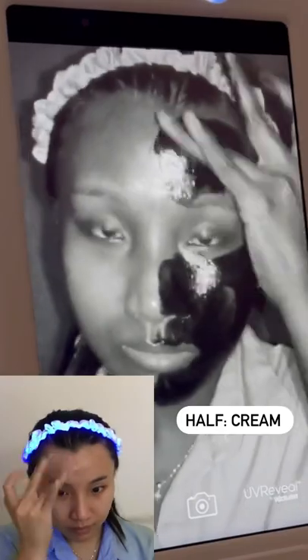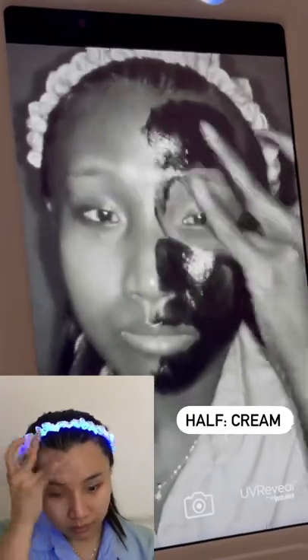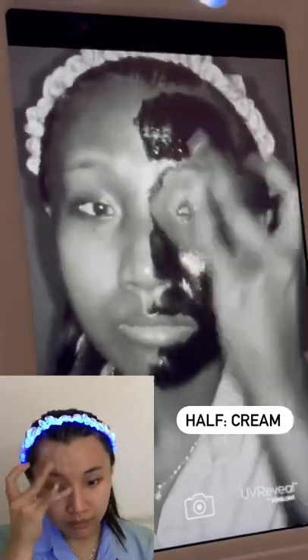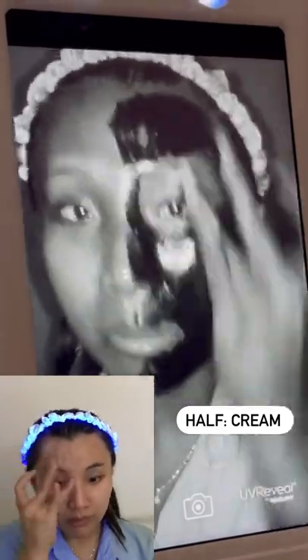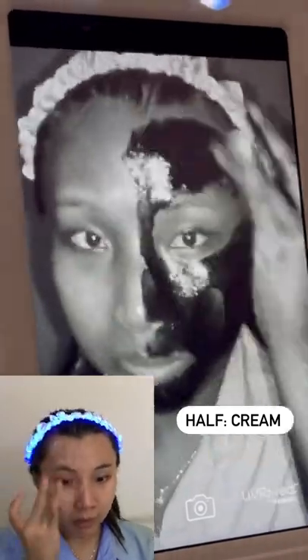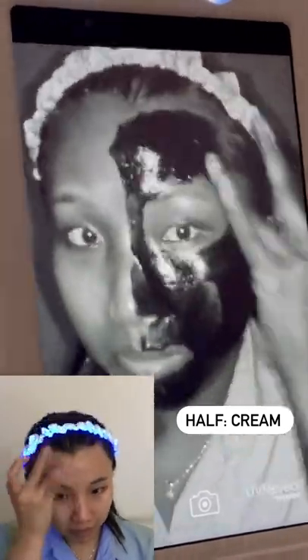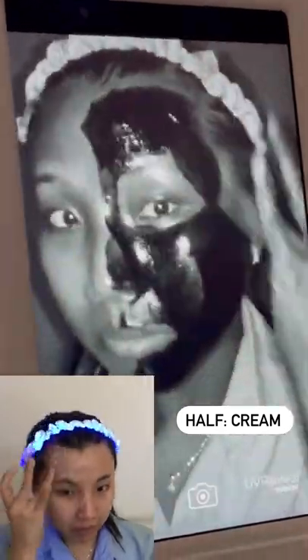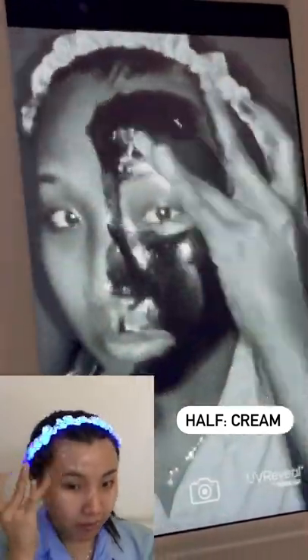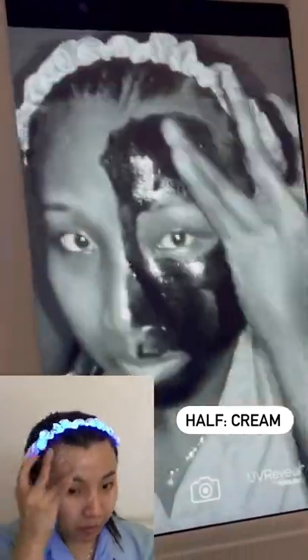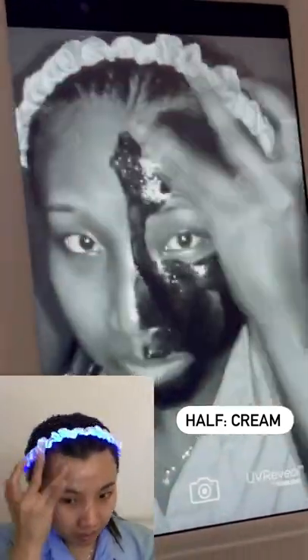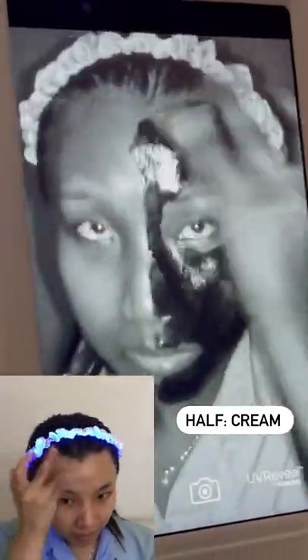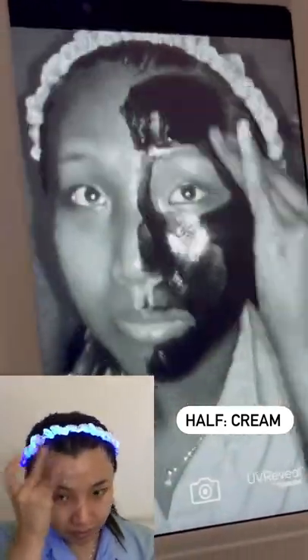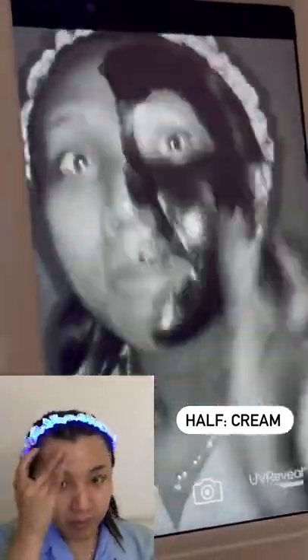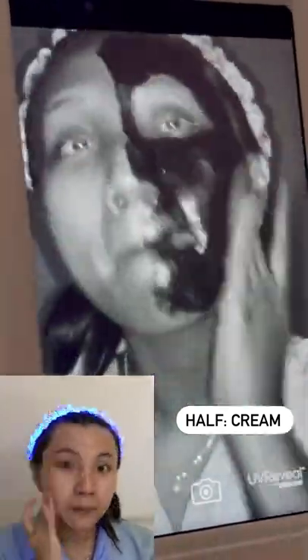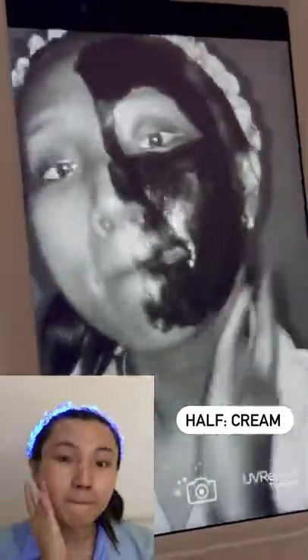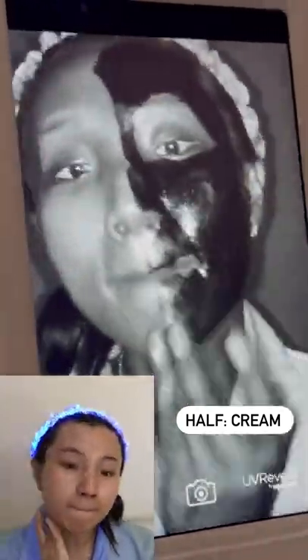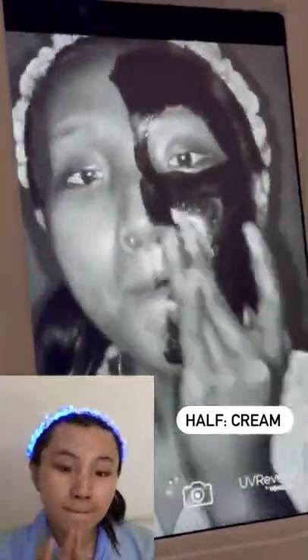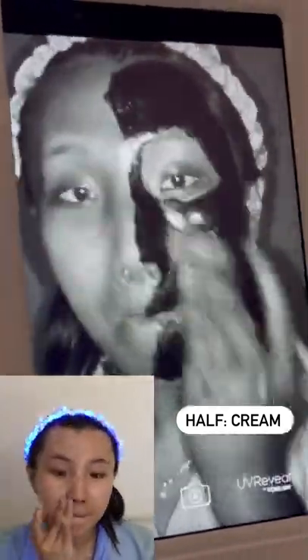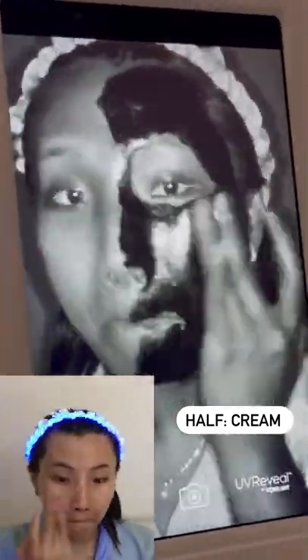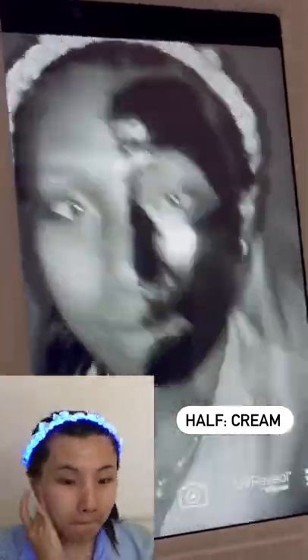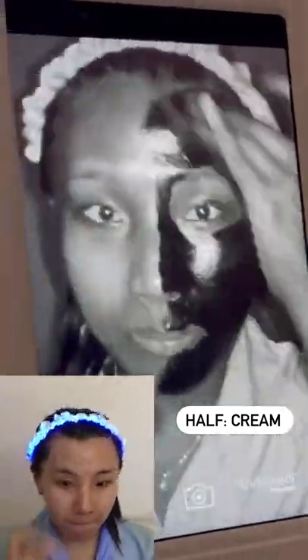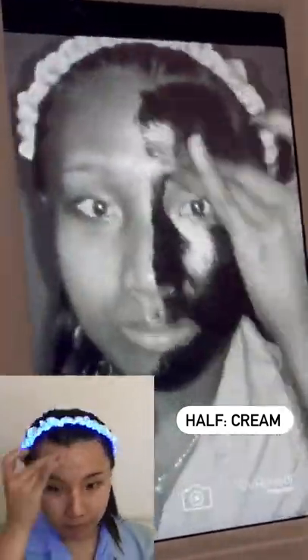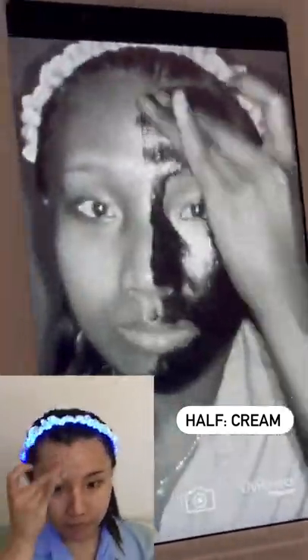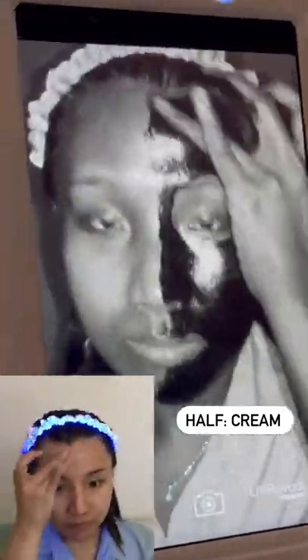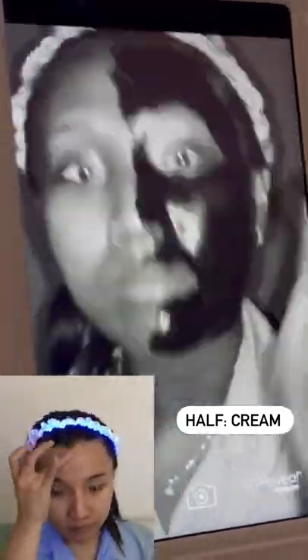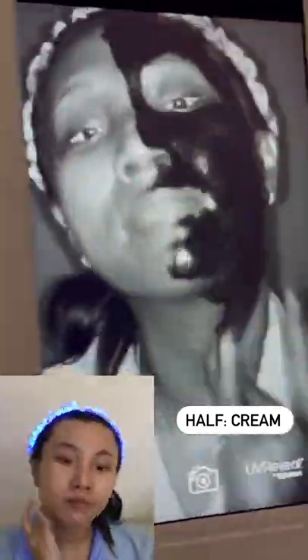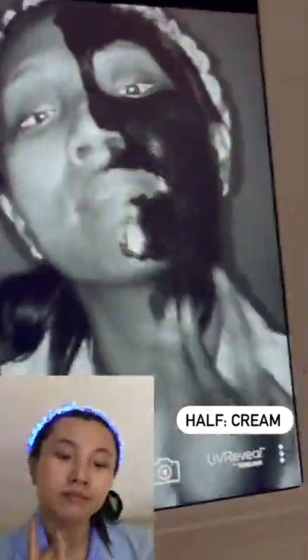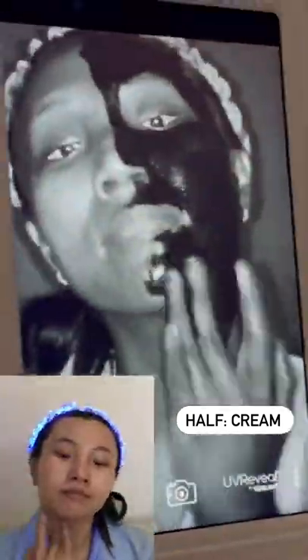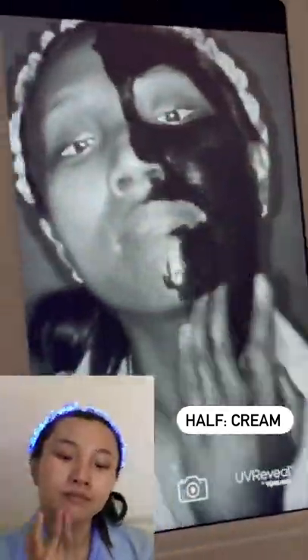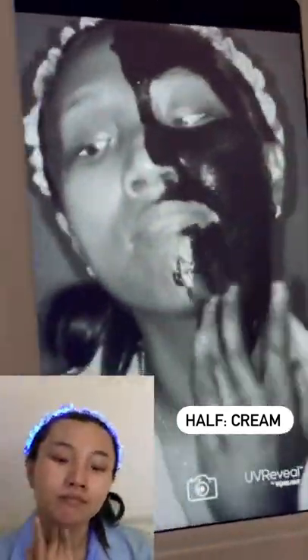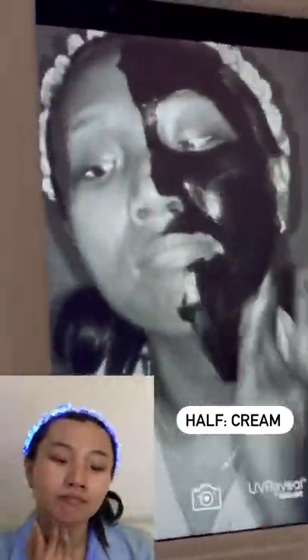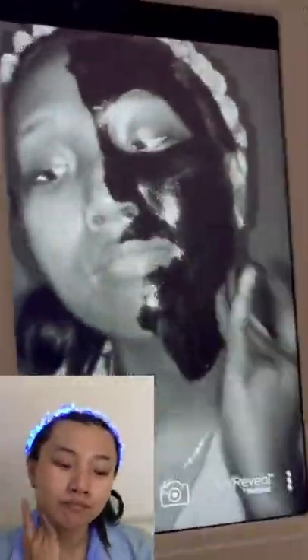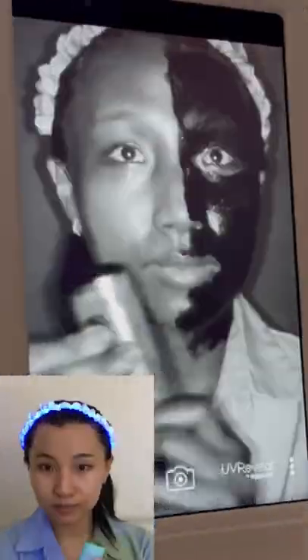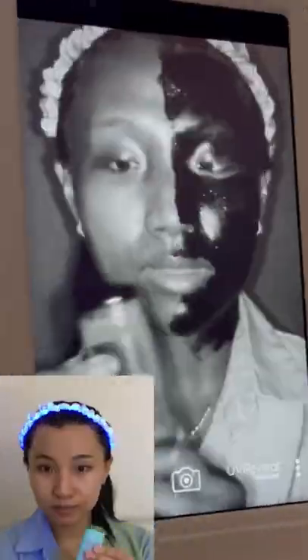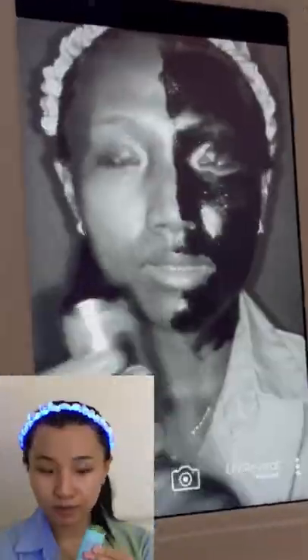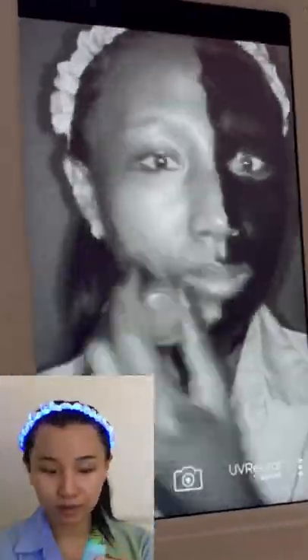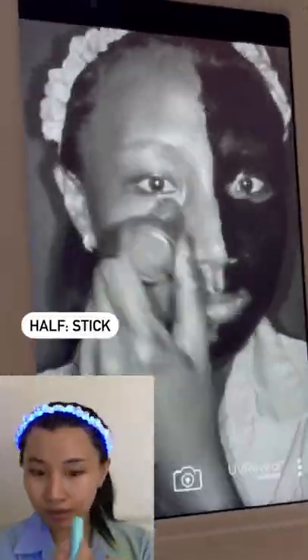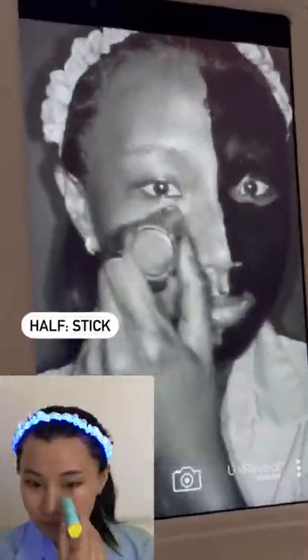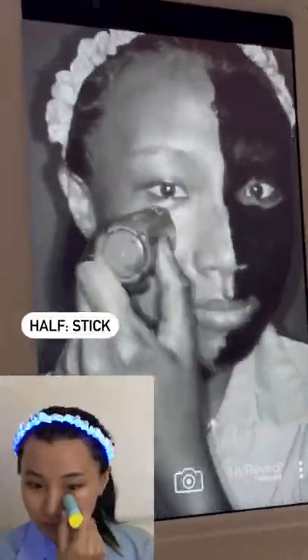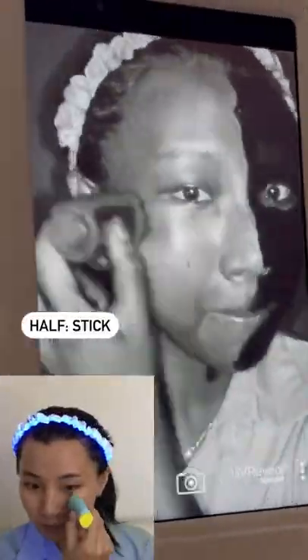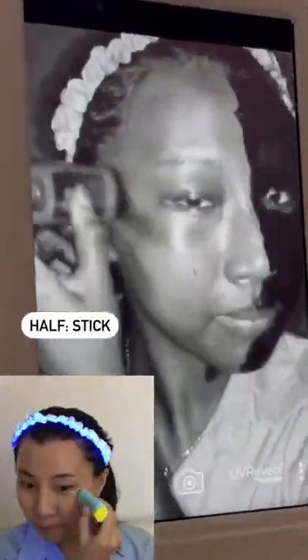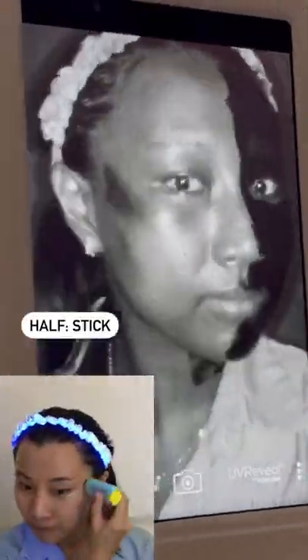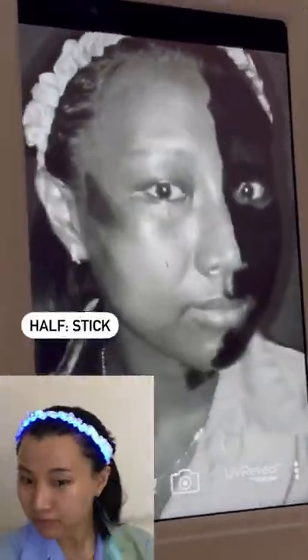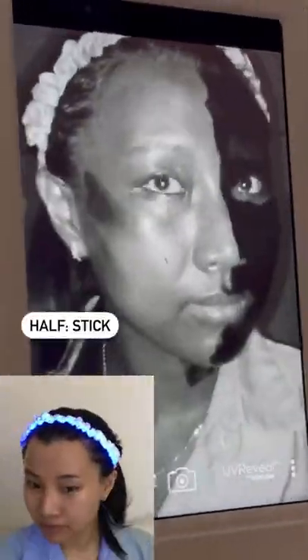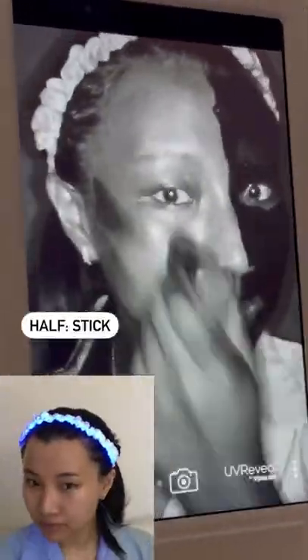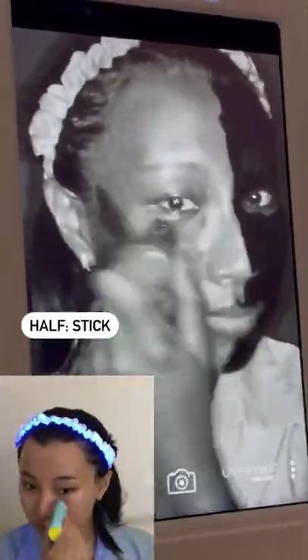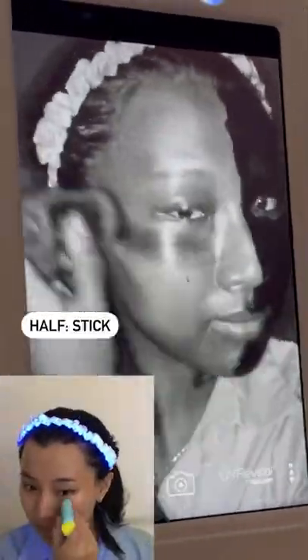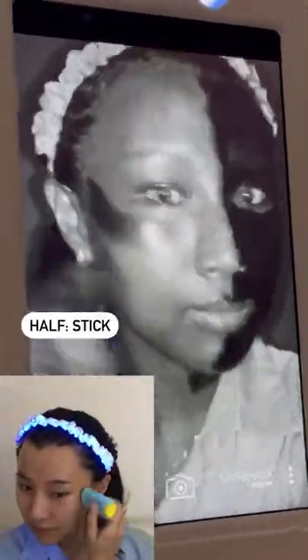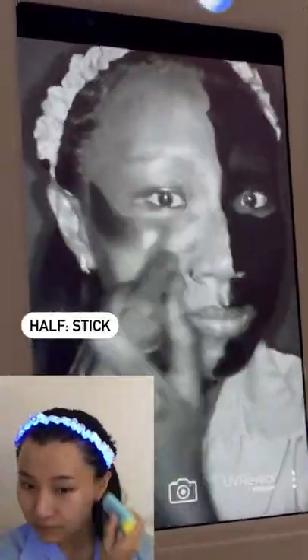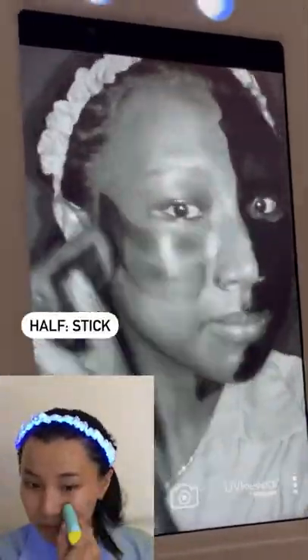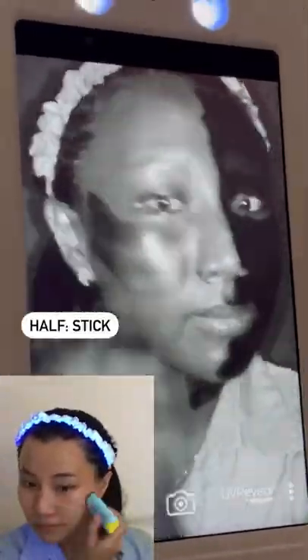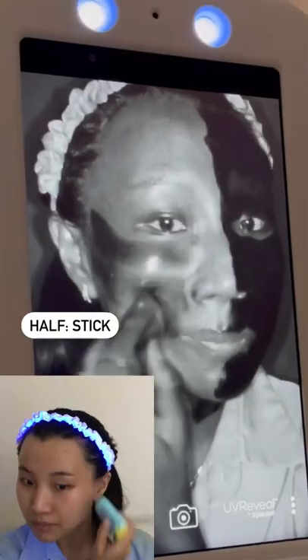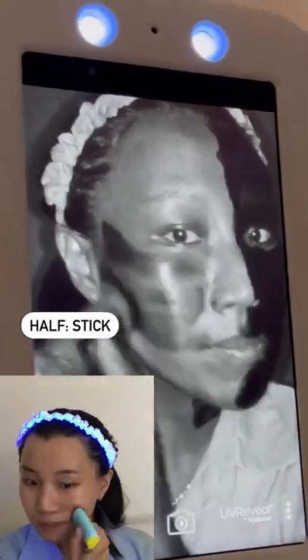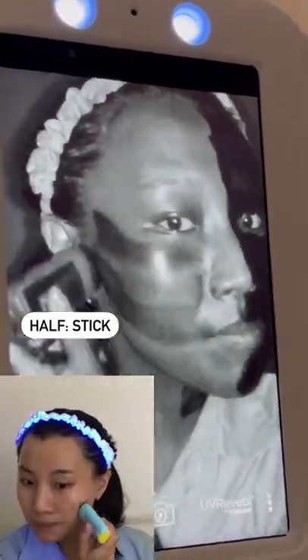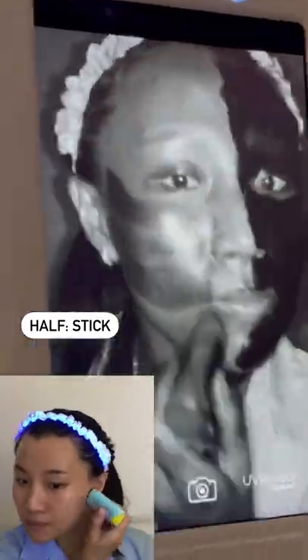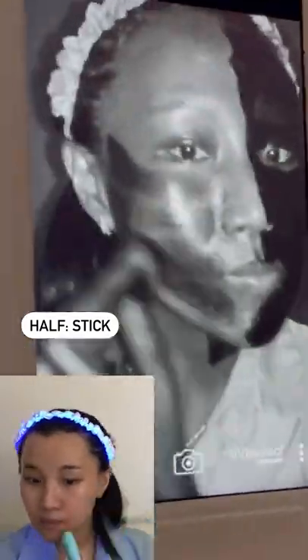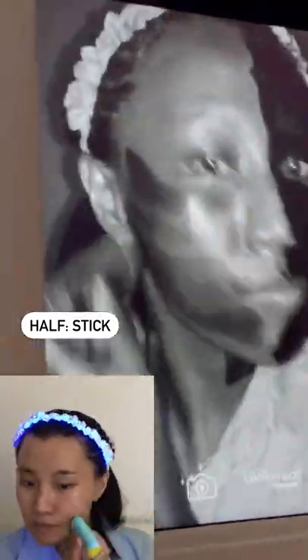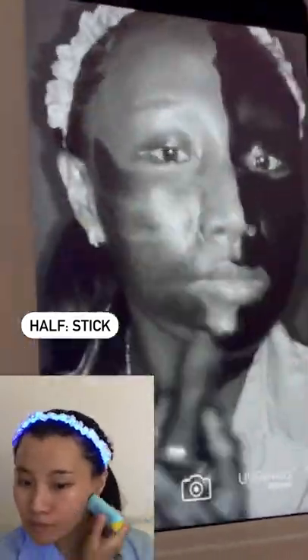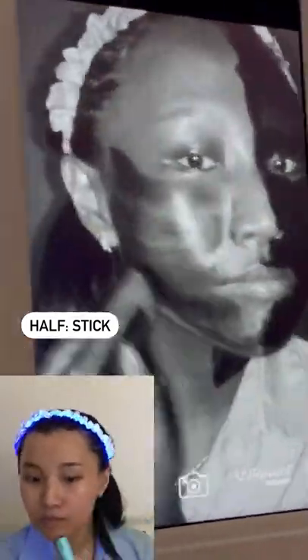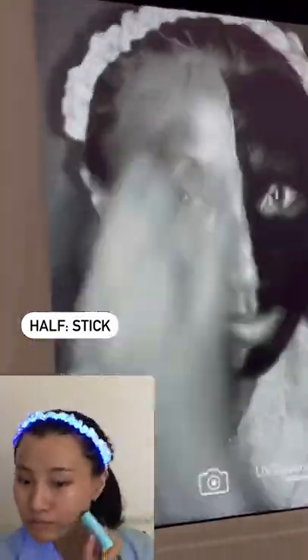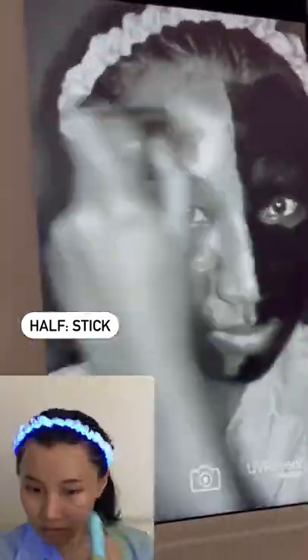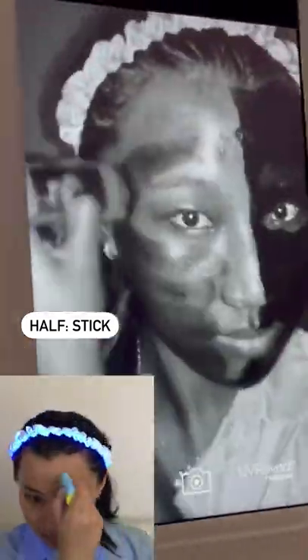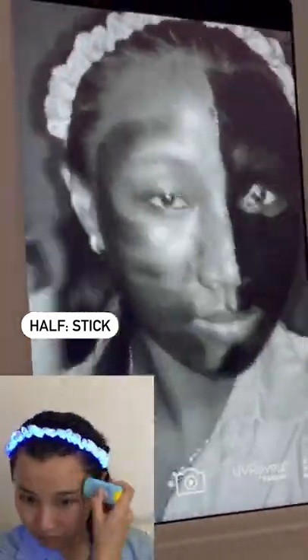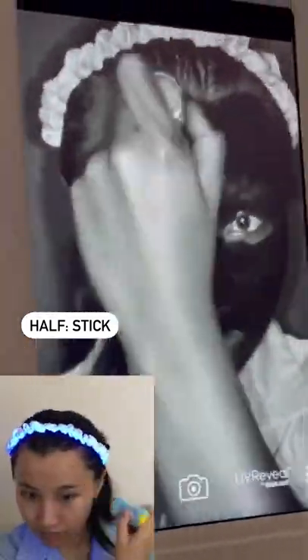On this one side of my face, I'll be applying the sun cream — look at that protection. And on the other side, I'll use the sun stick.